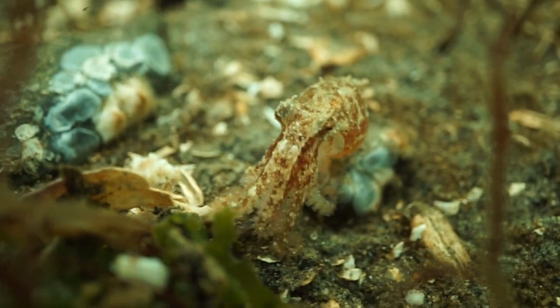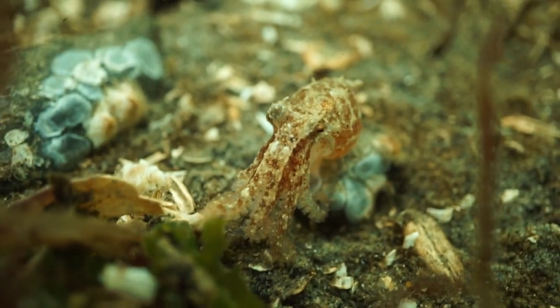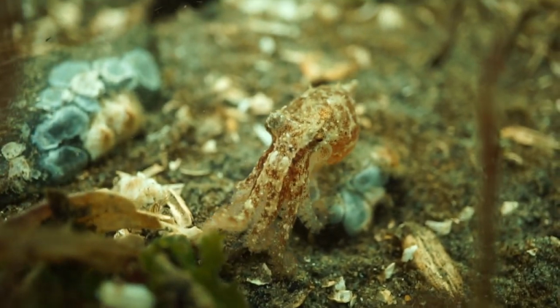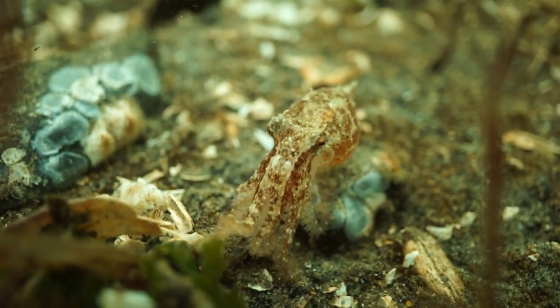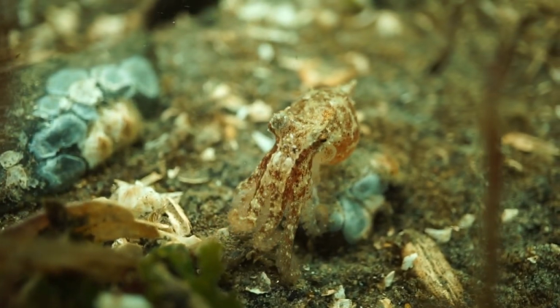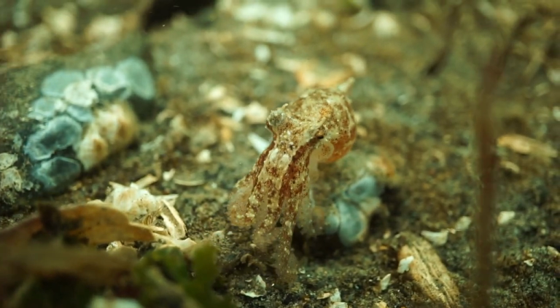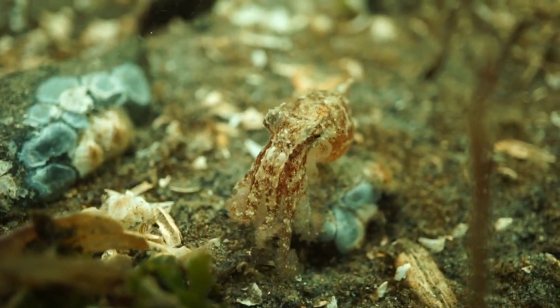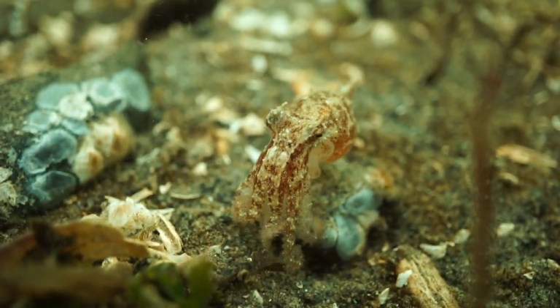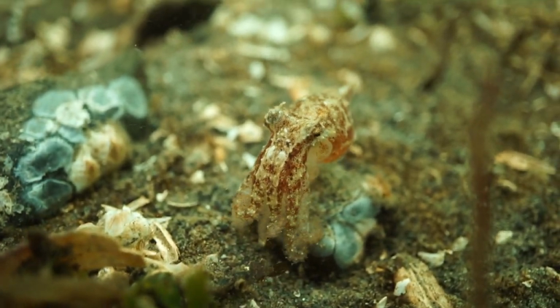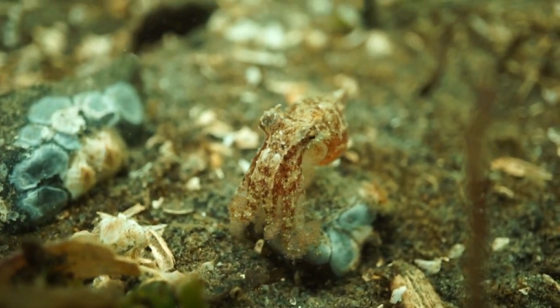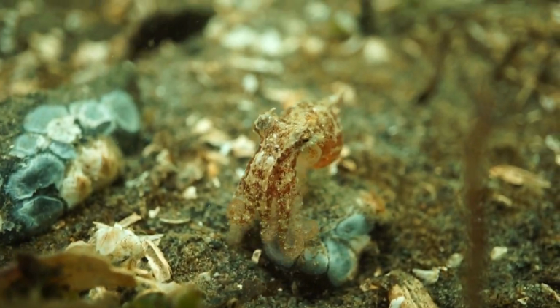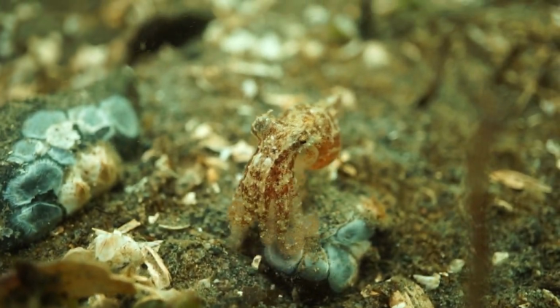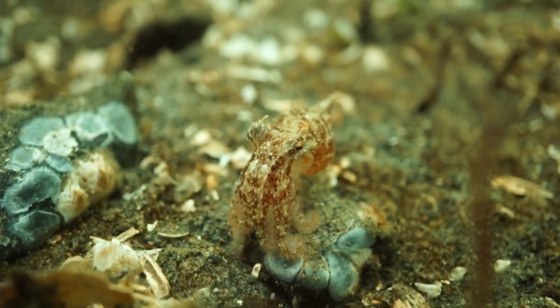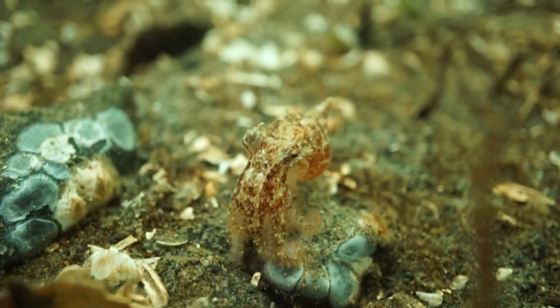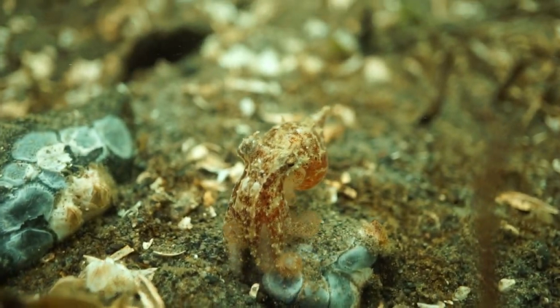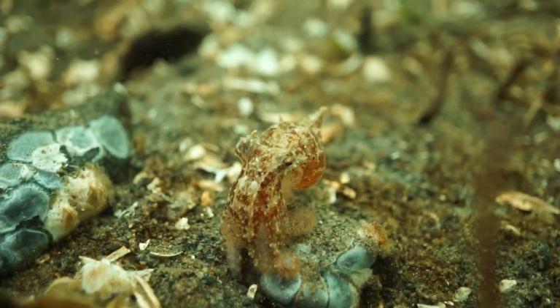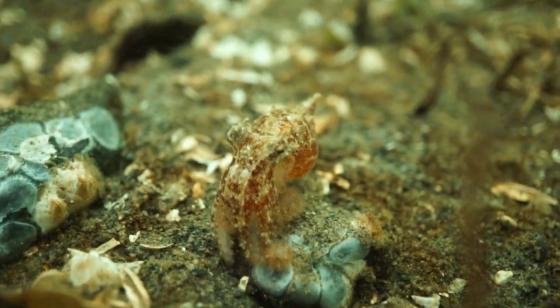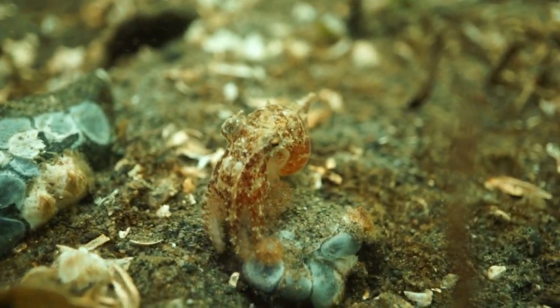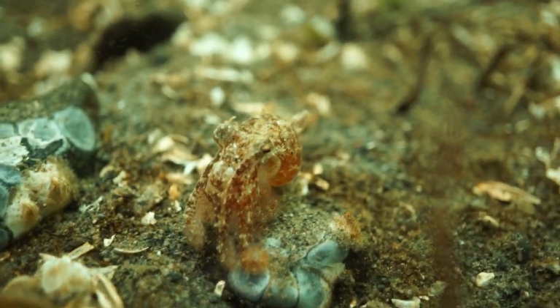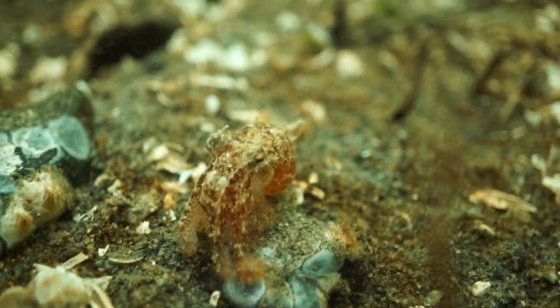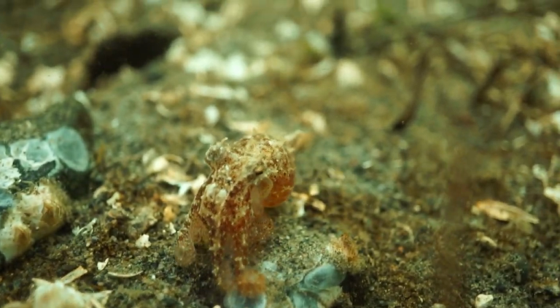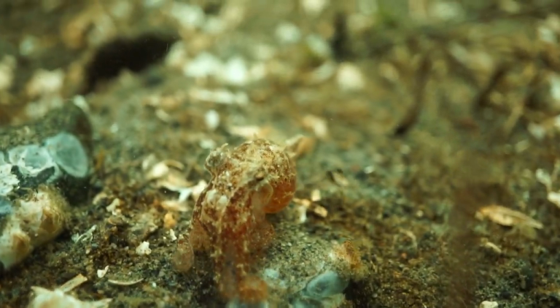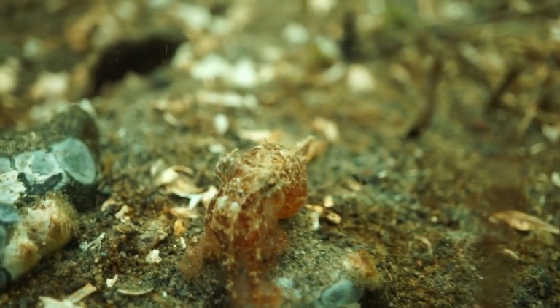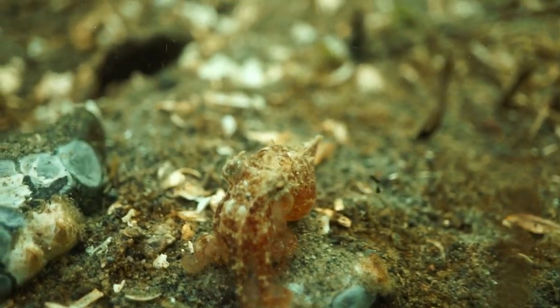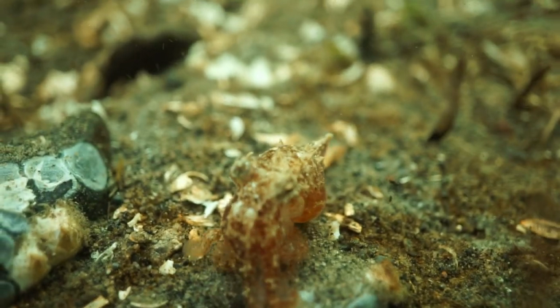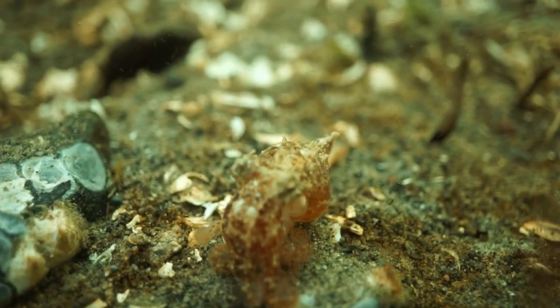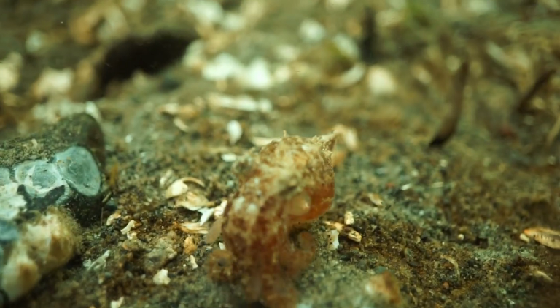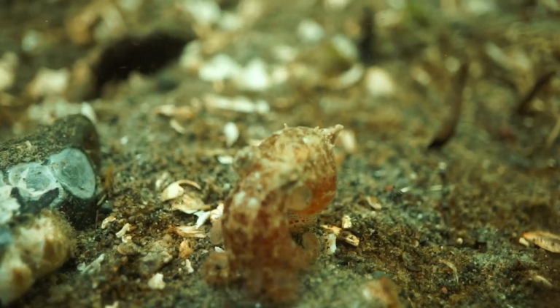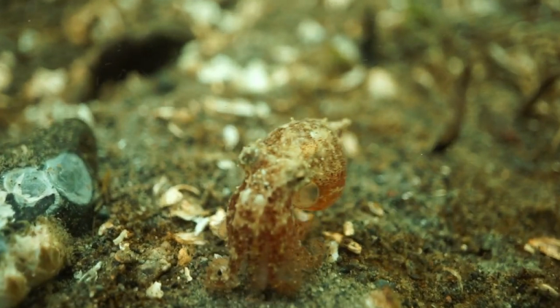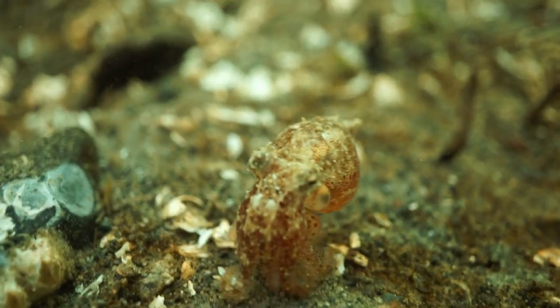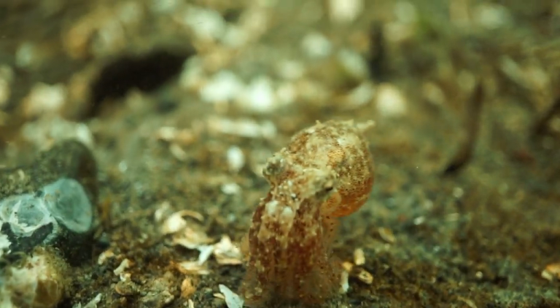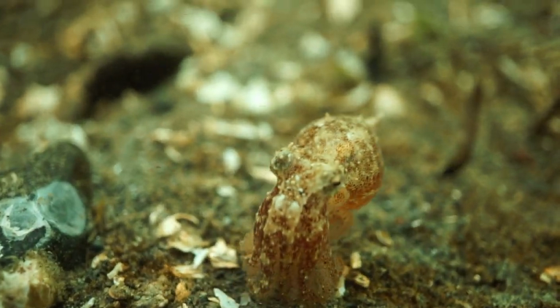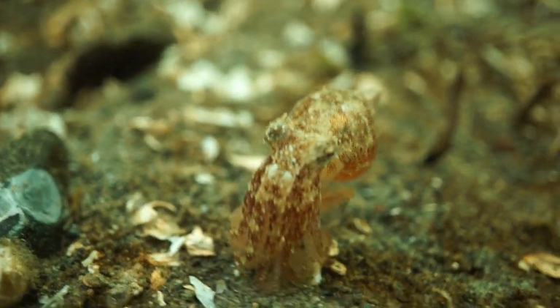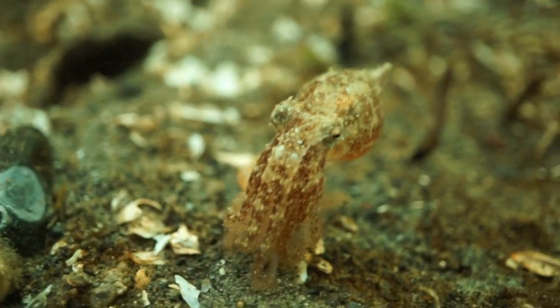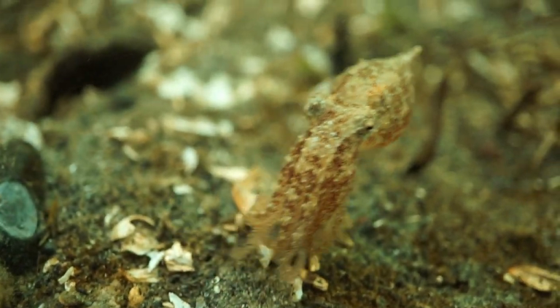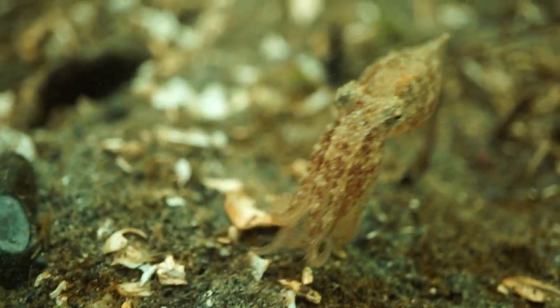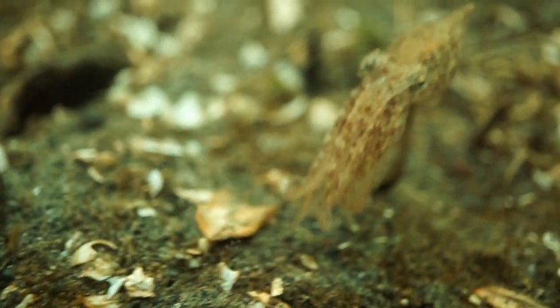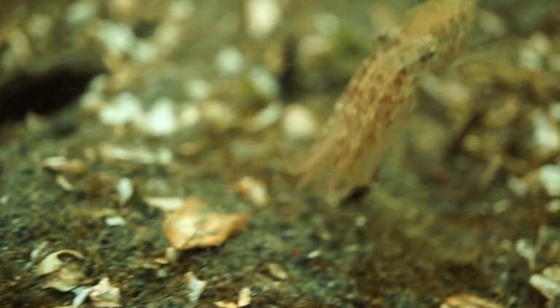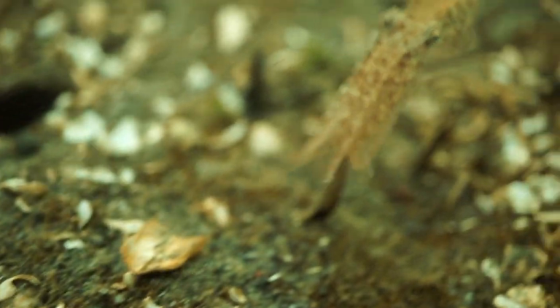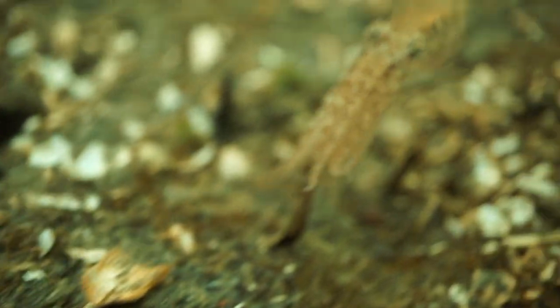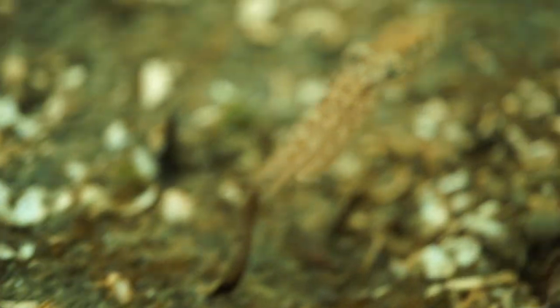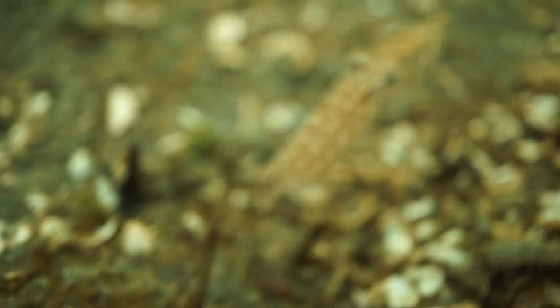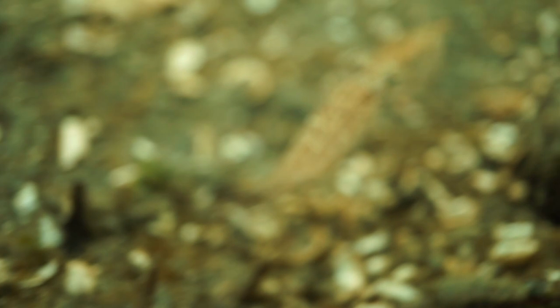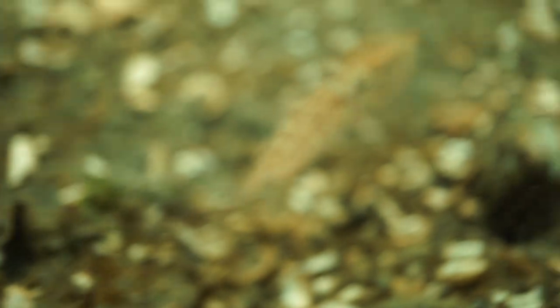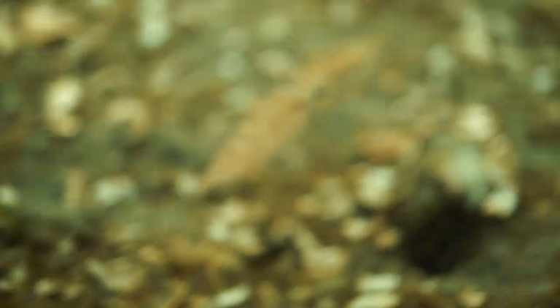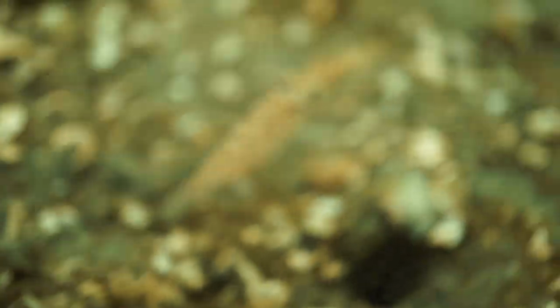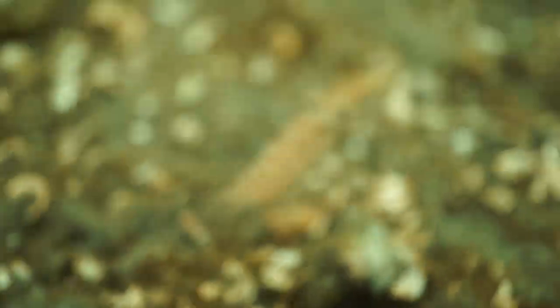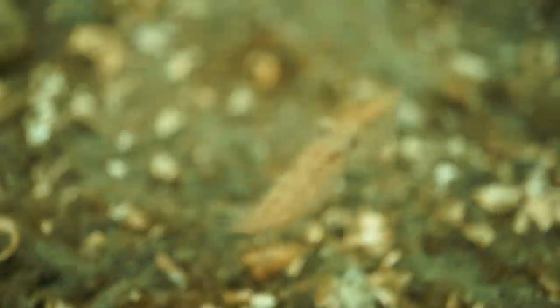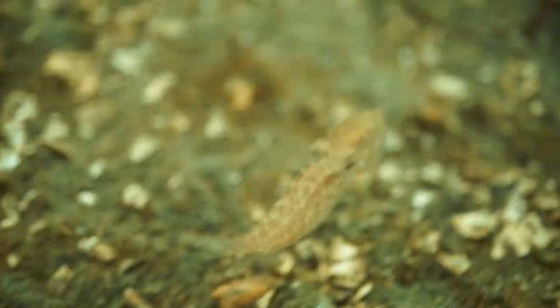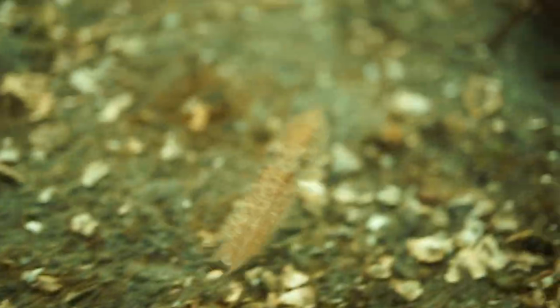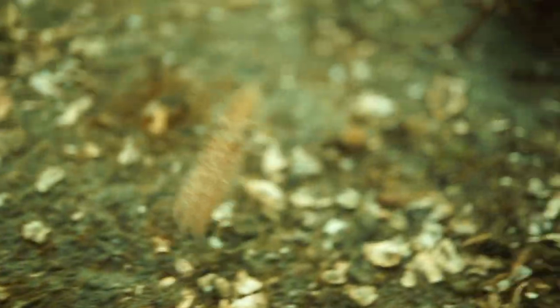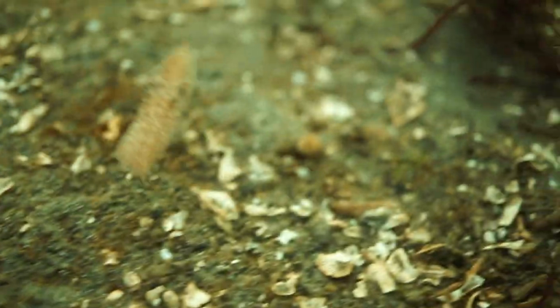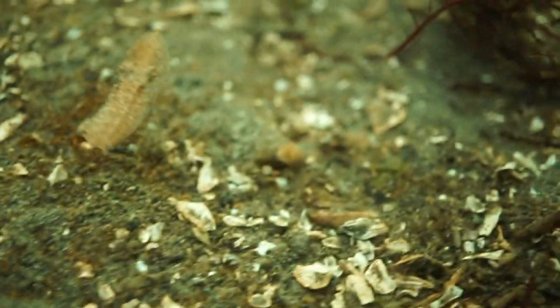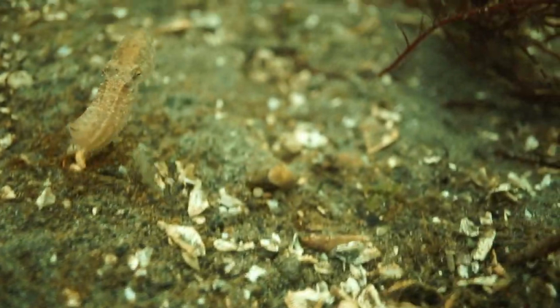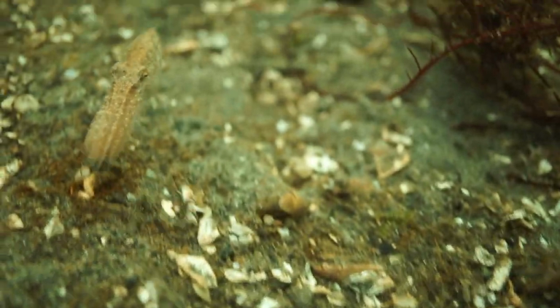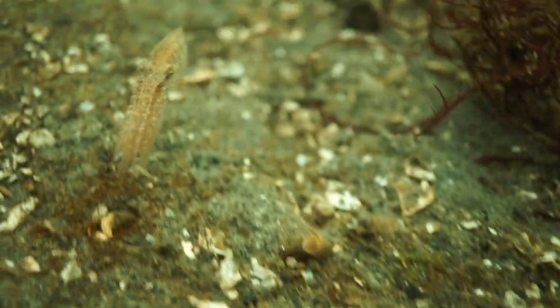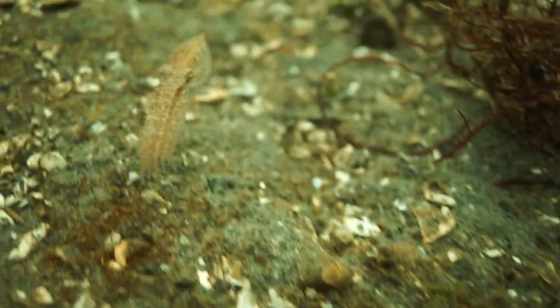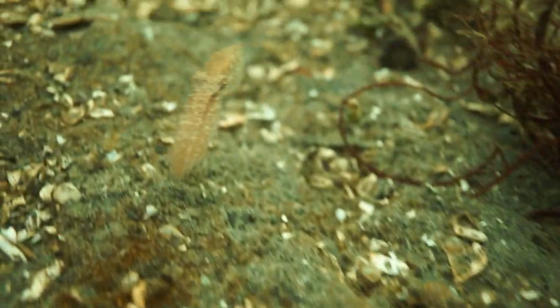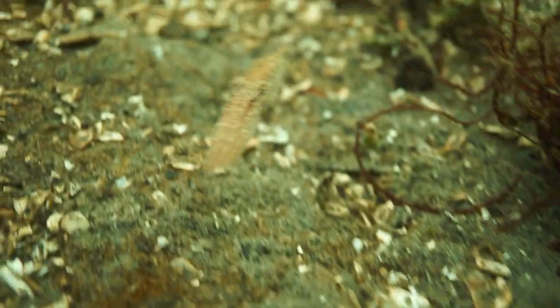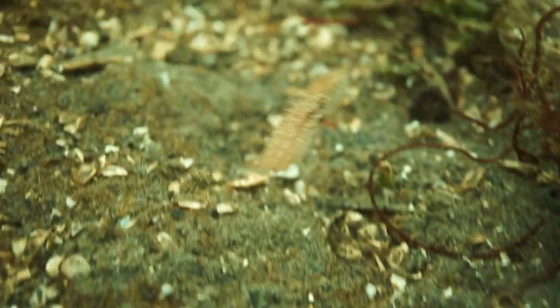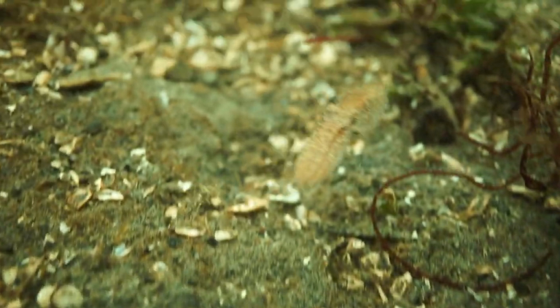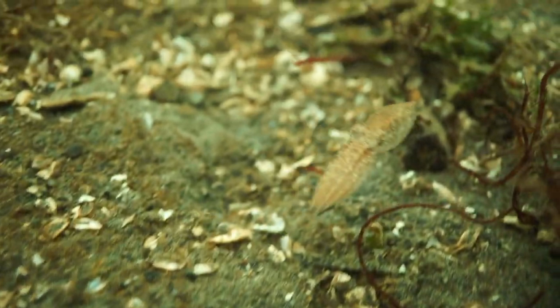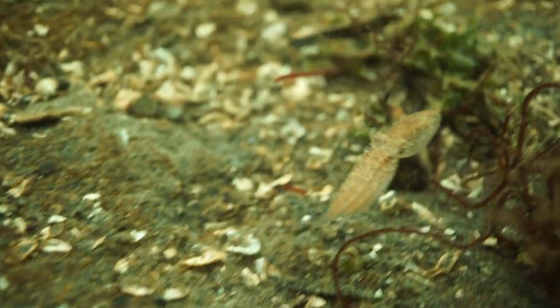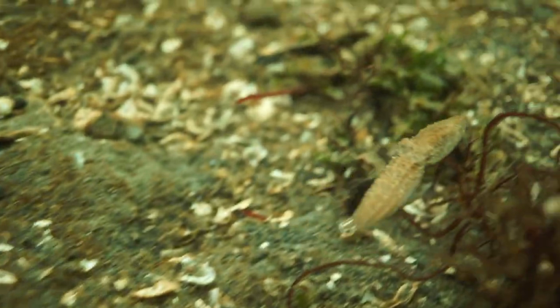Well, it's time to take a cue from this octo and get the bleep out. Our dive lasted about 95 minutes.